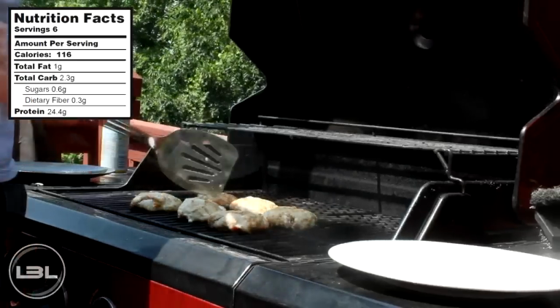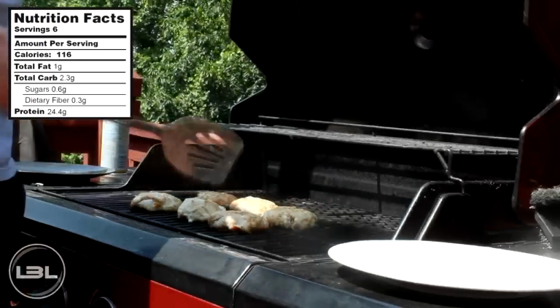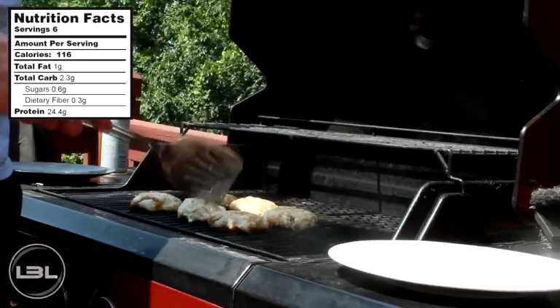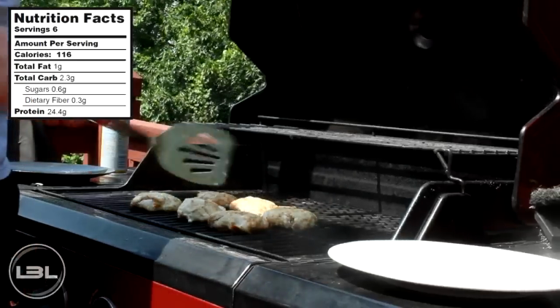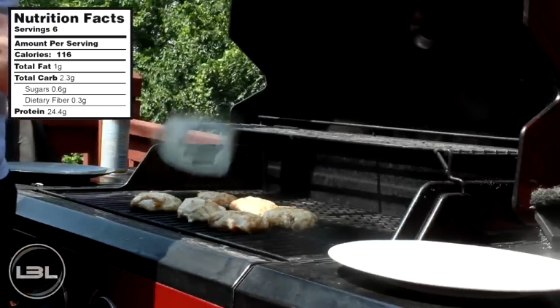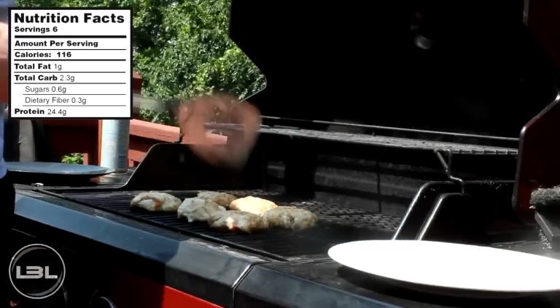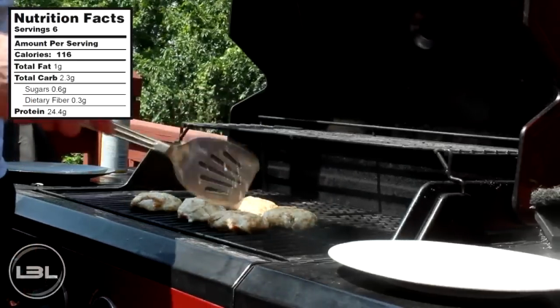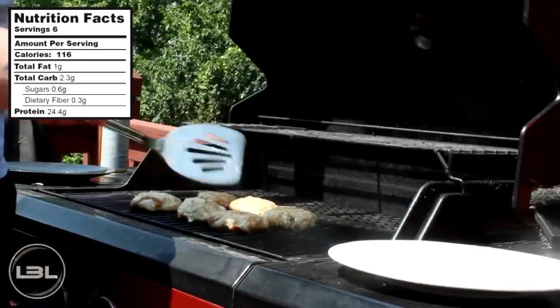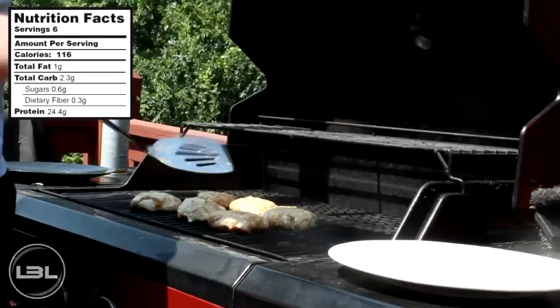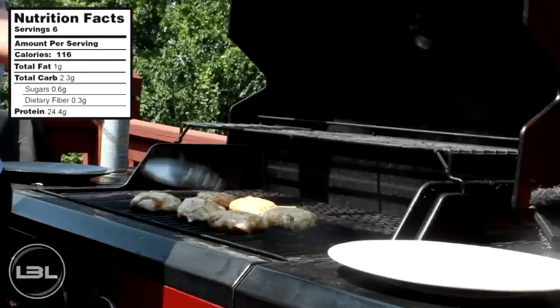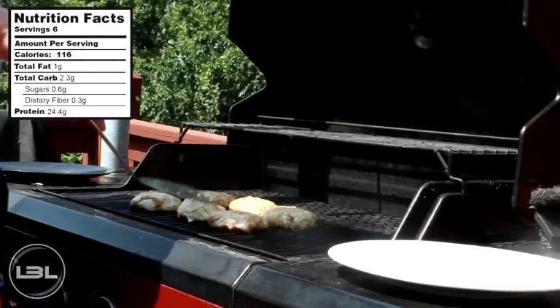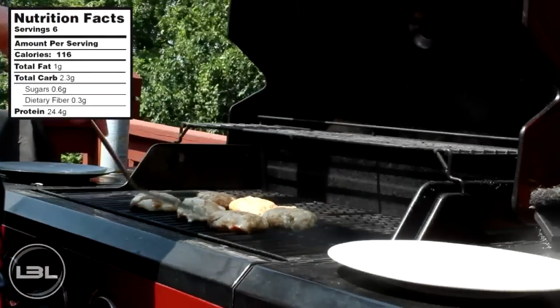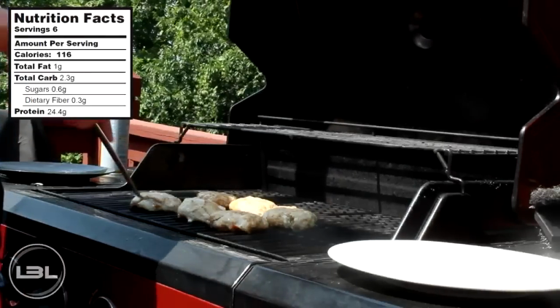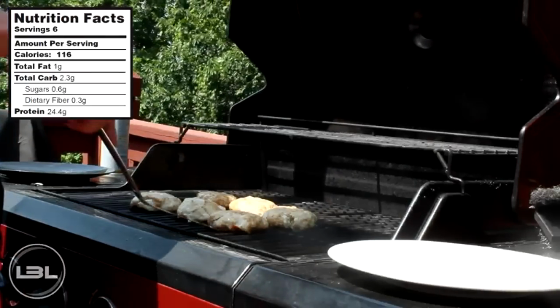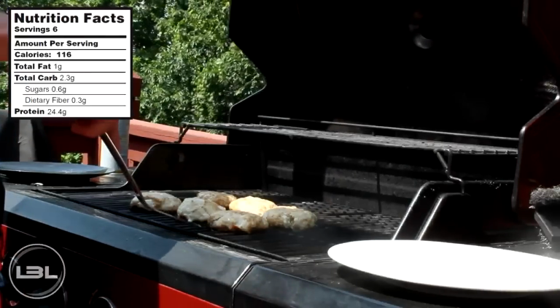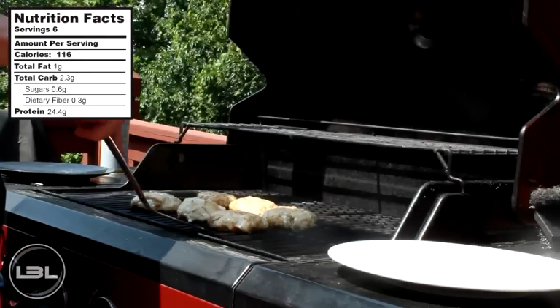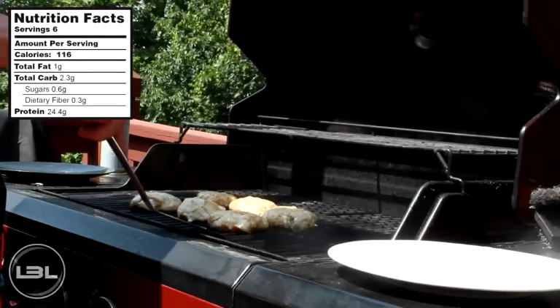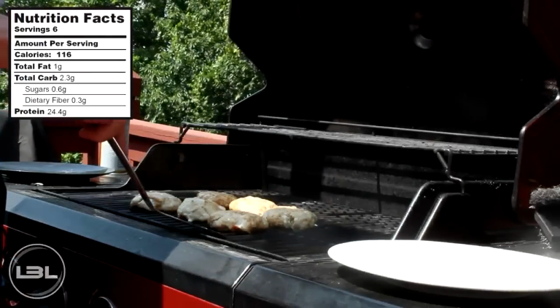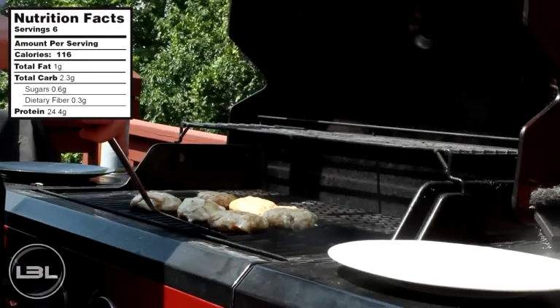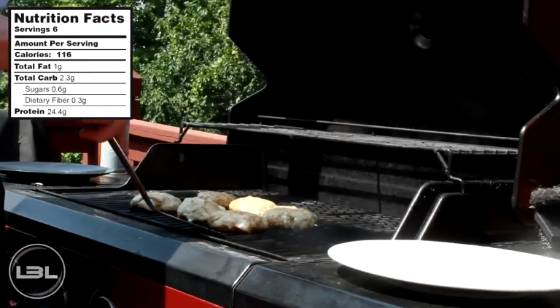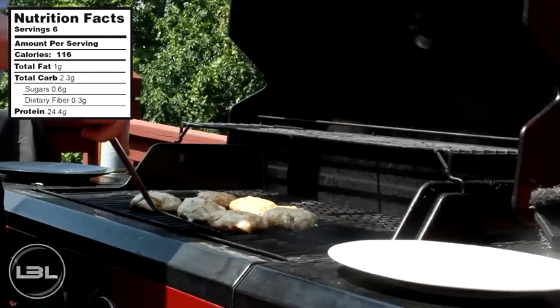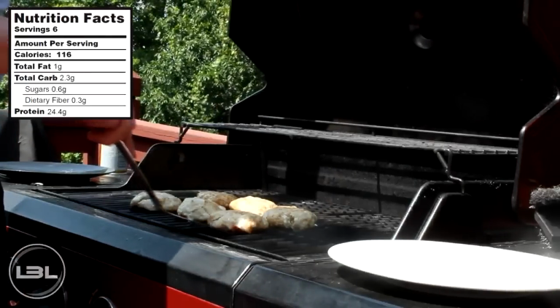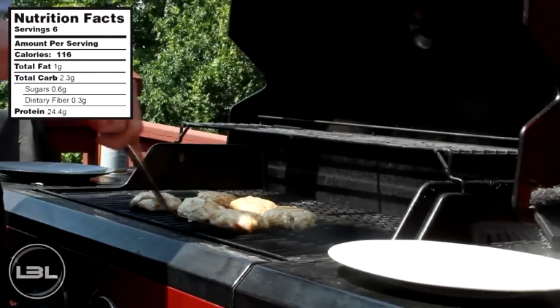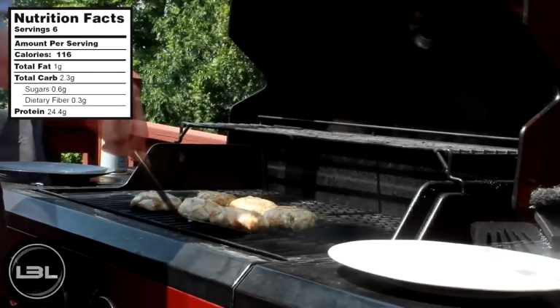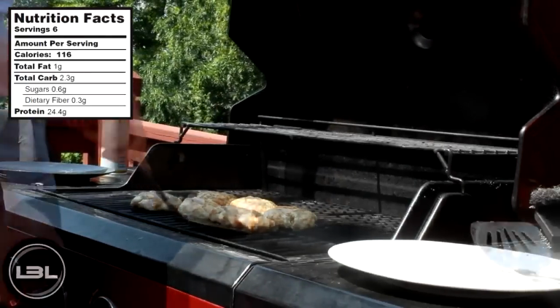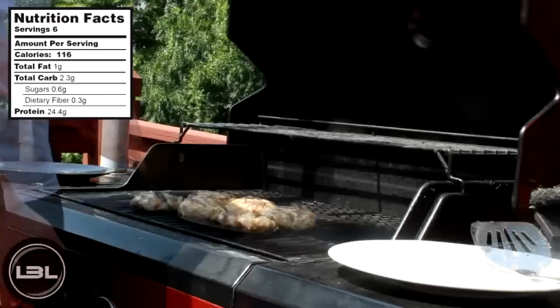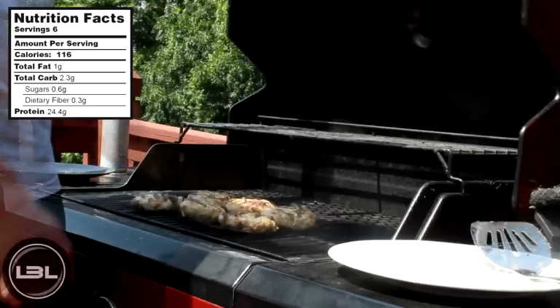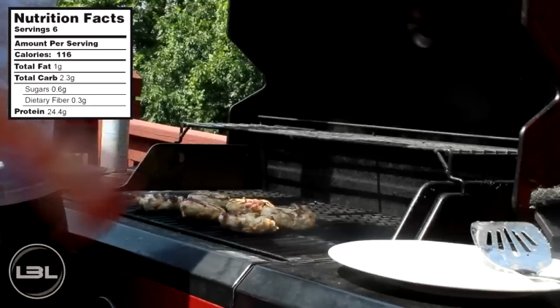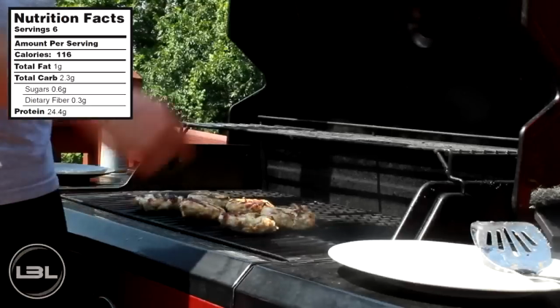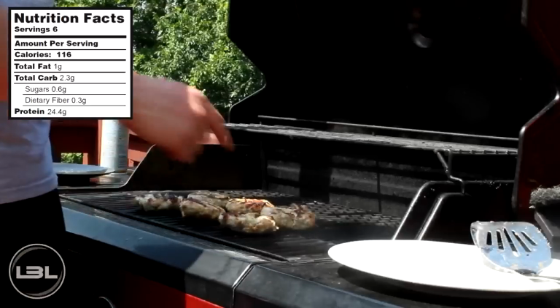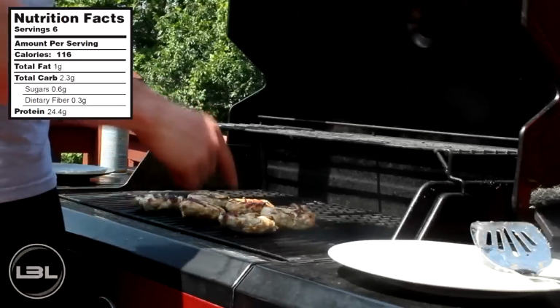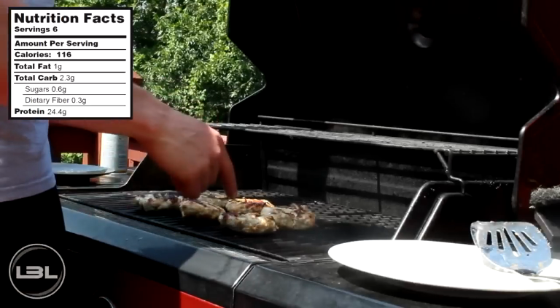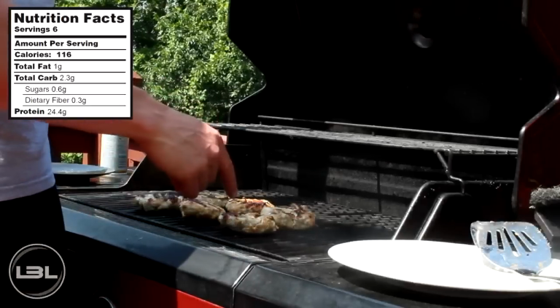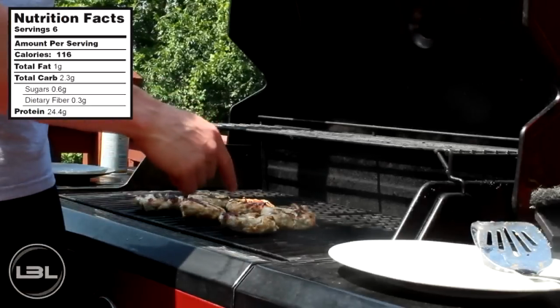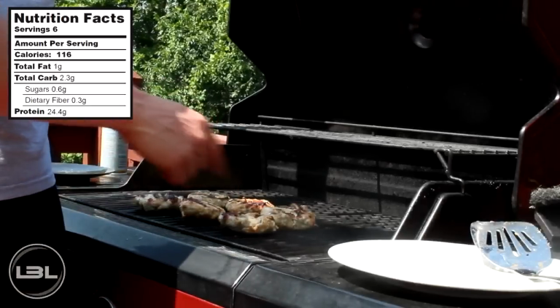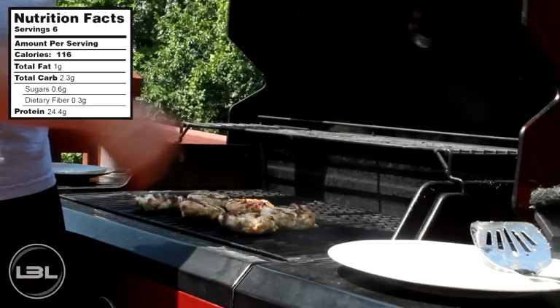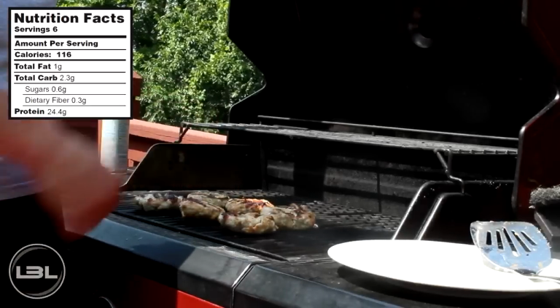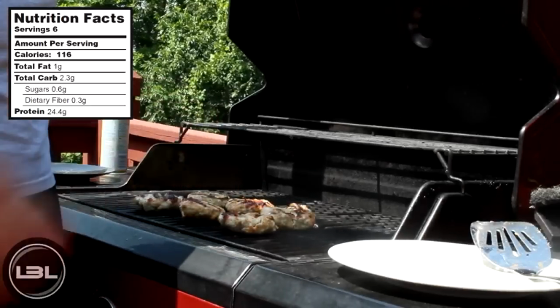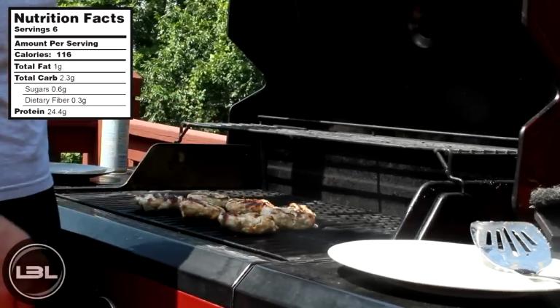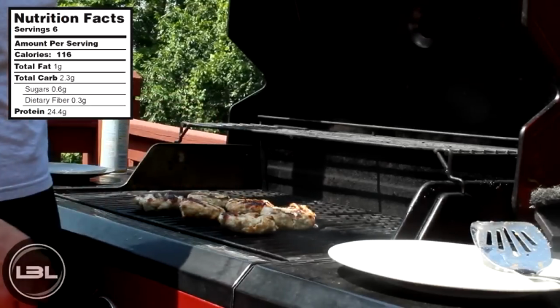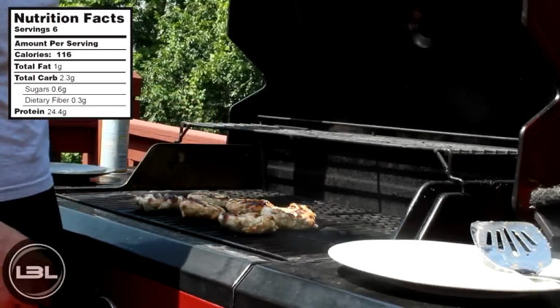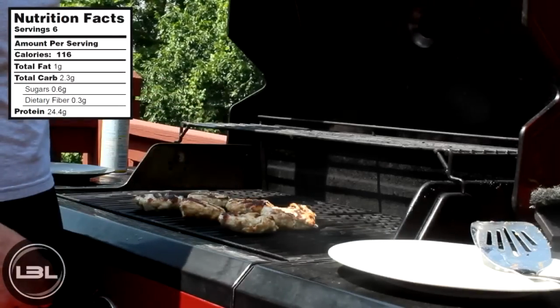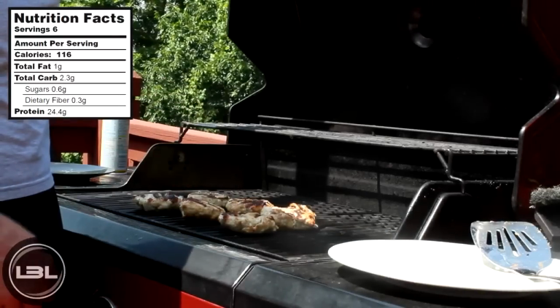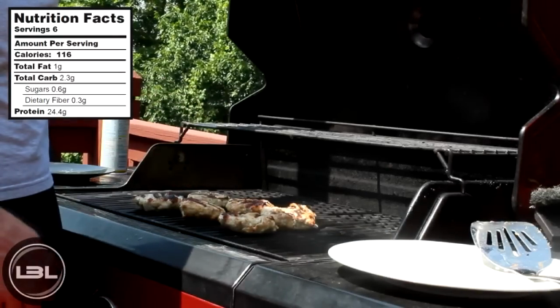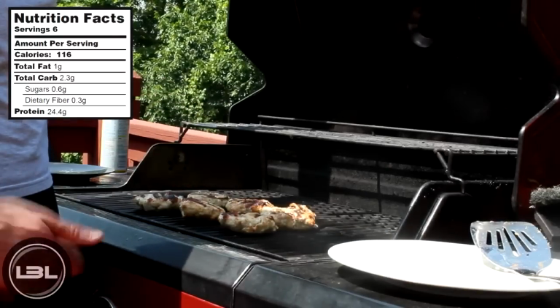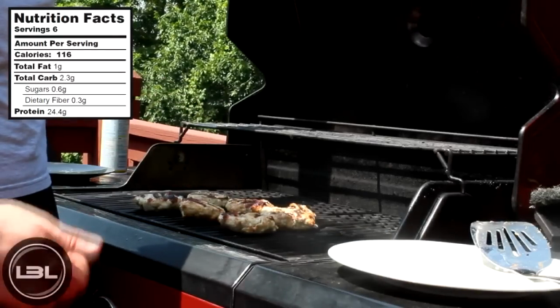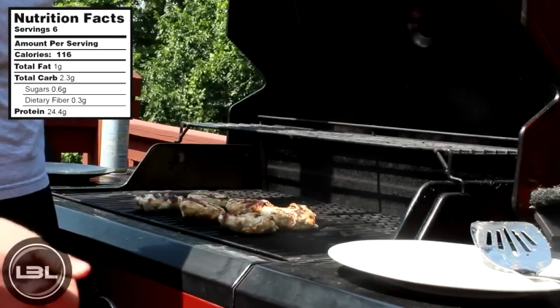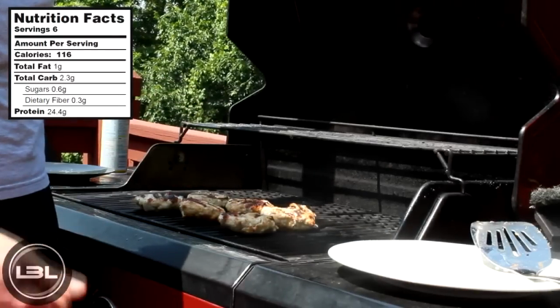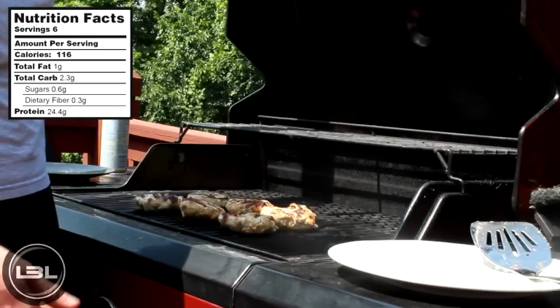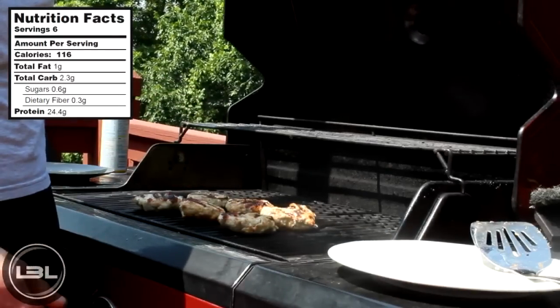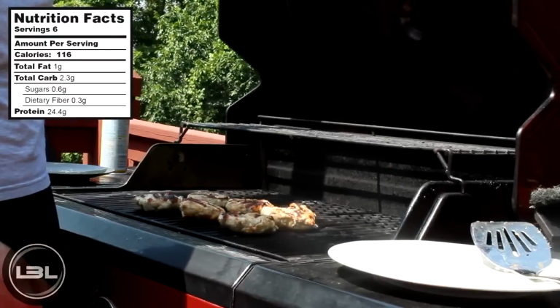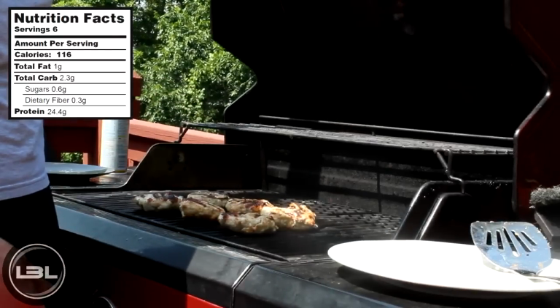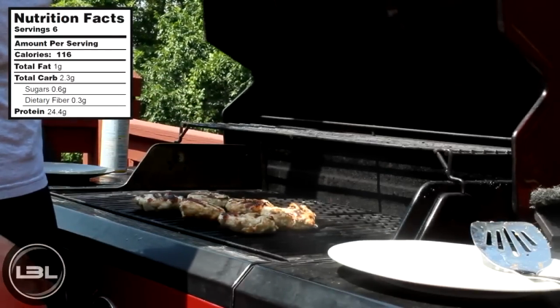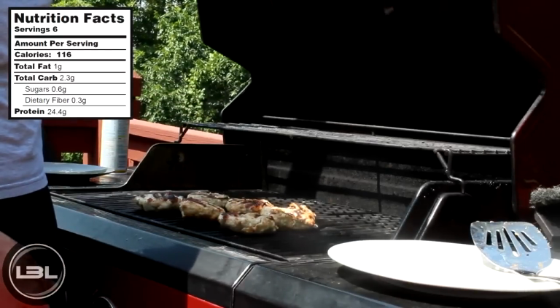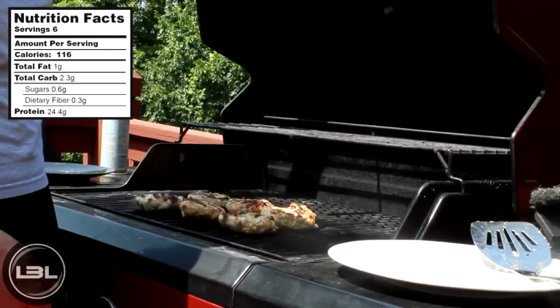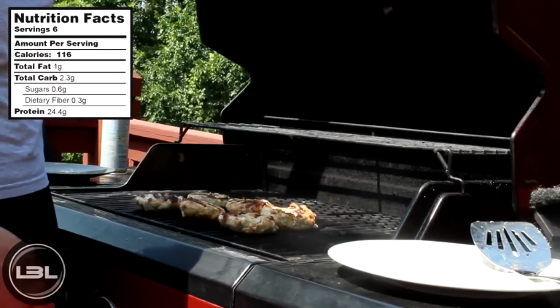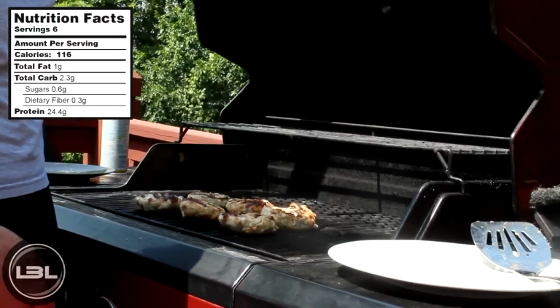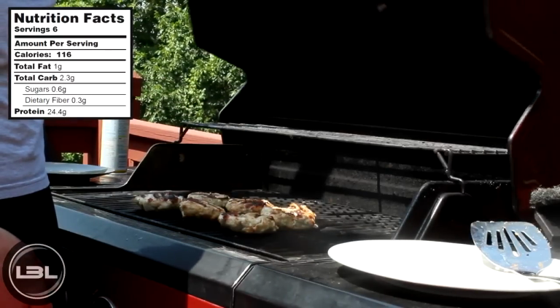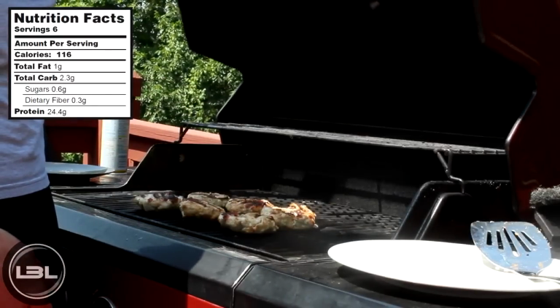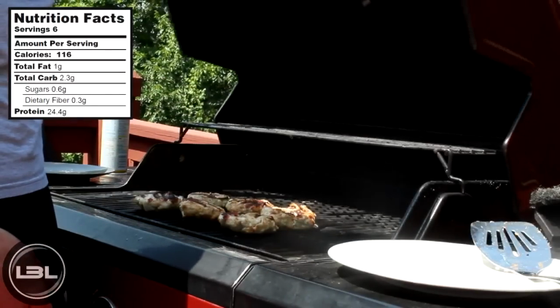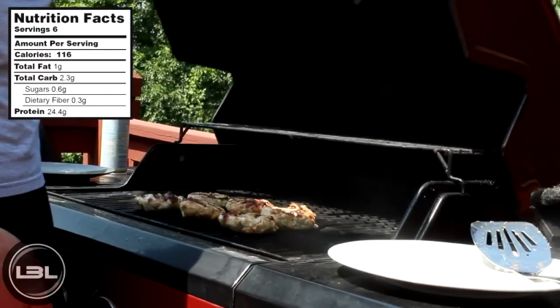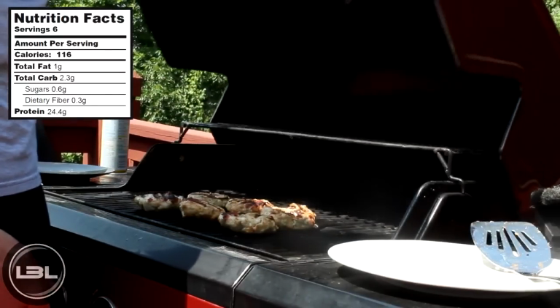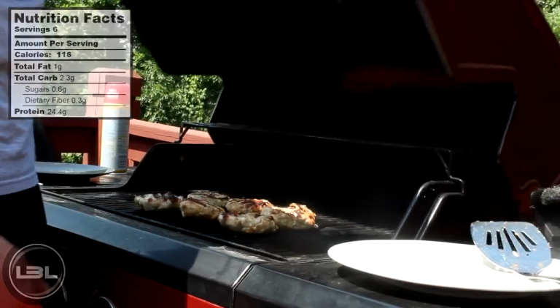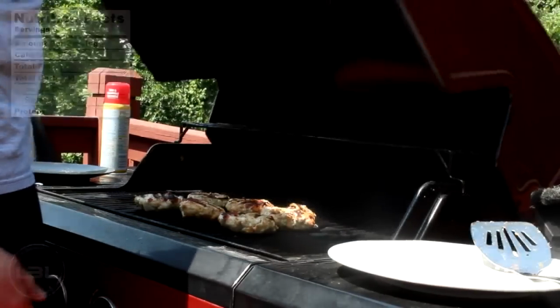Now 10 minutes later, we'll flip these over and let them cook on this side for around another 10 minutes. I'll see you guys then.